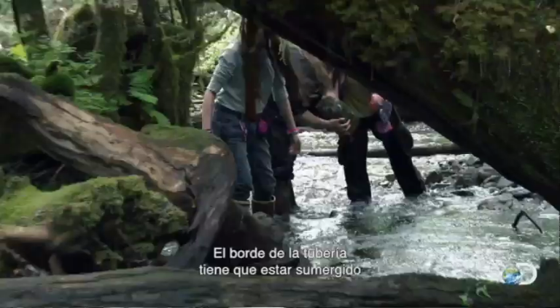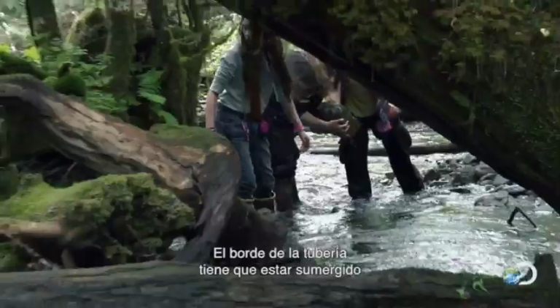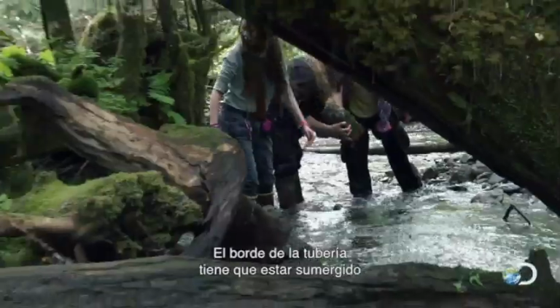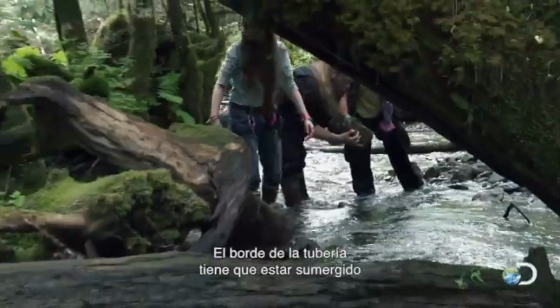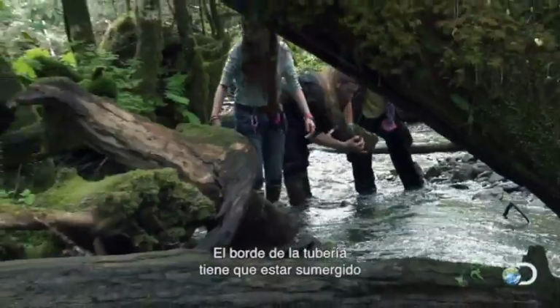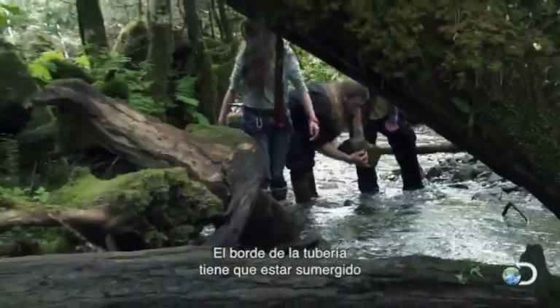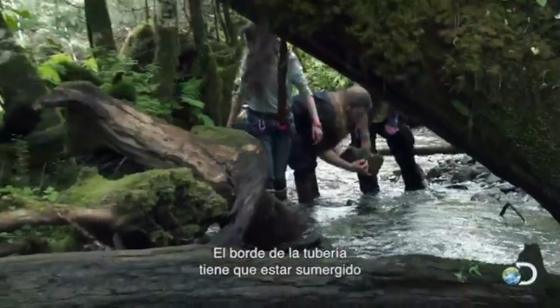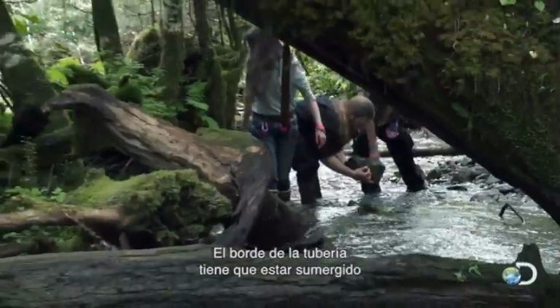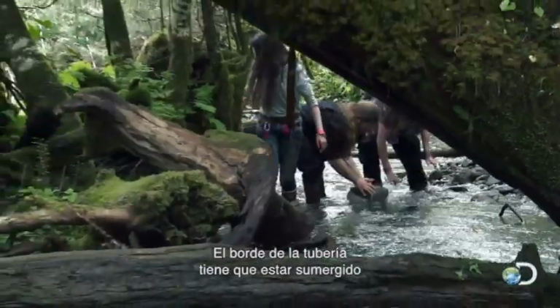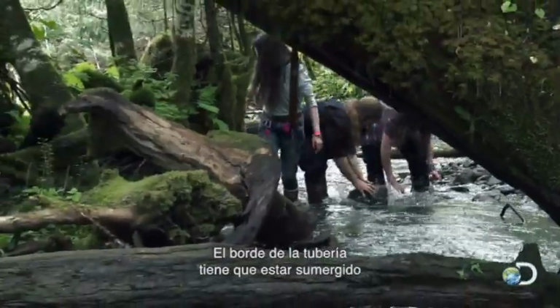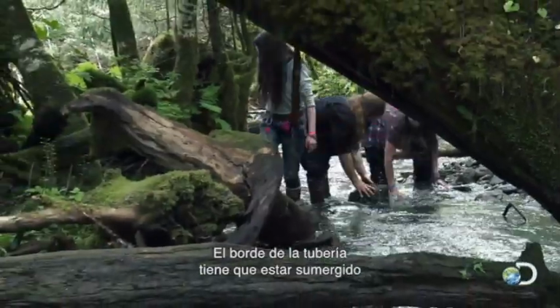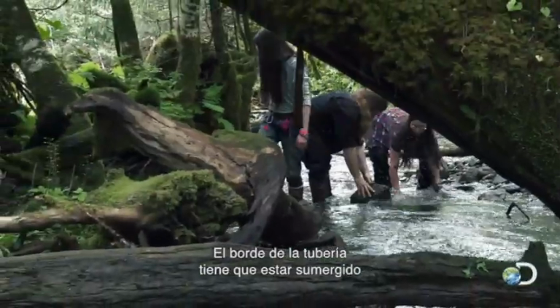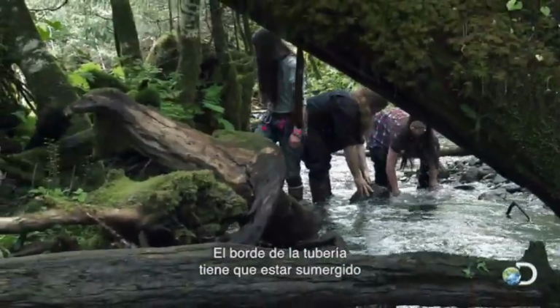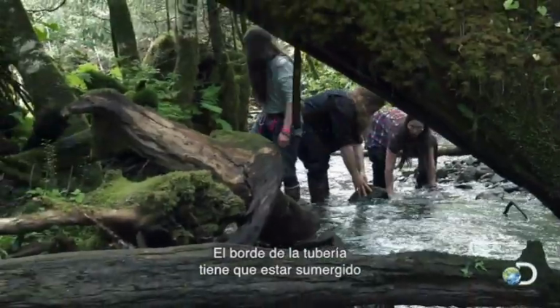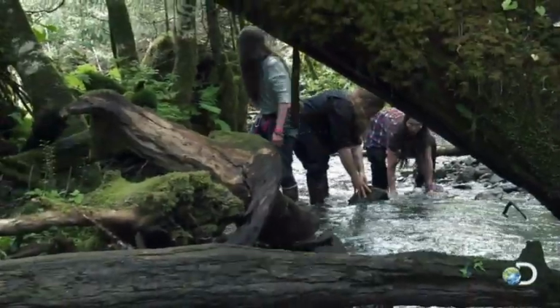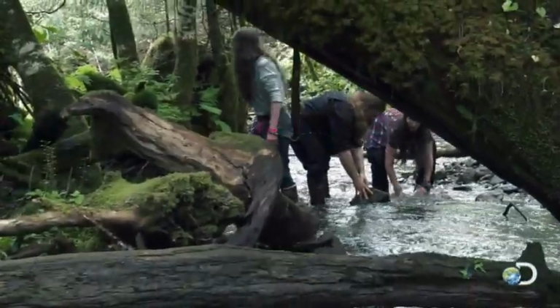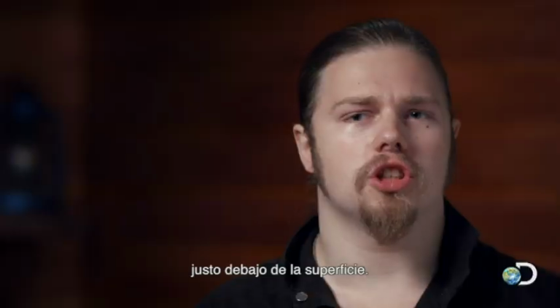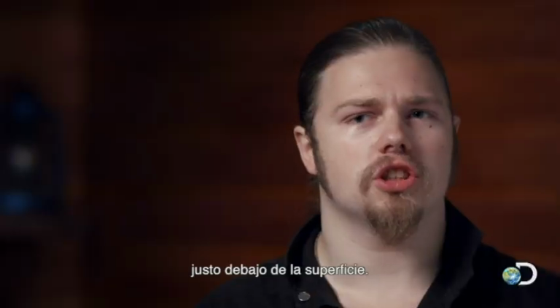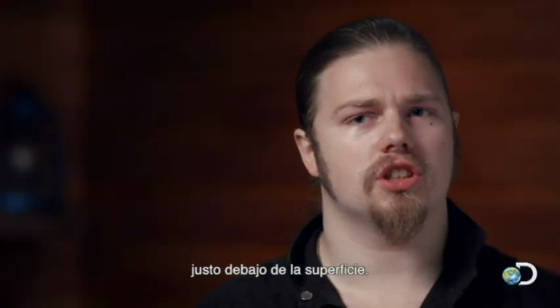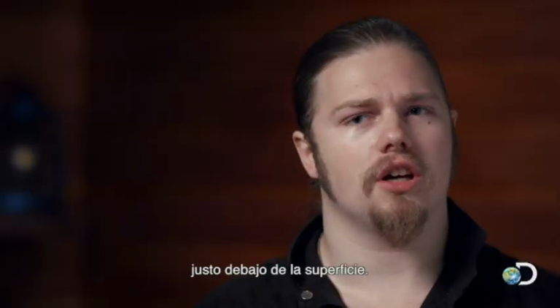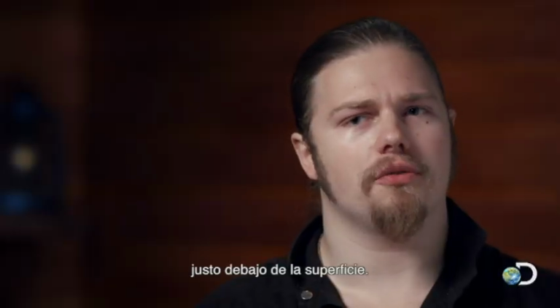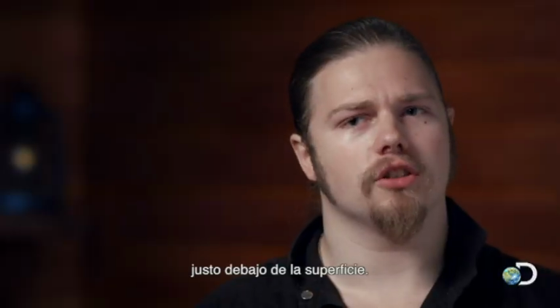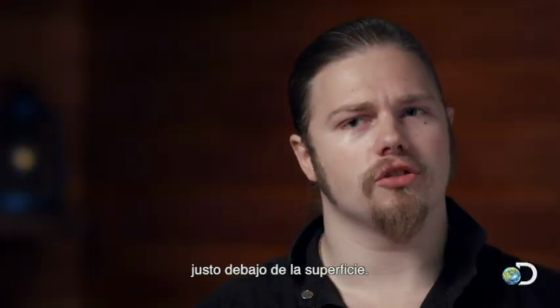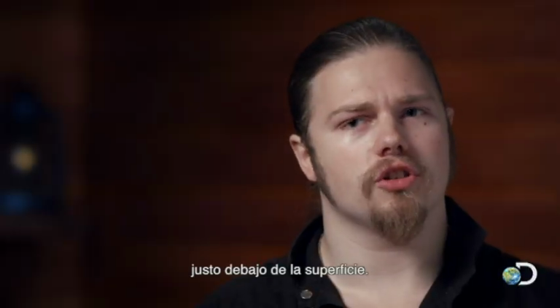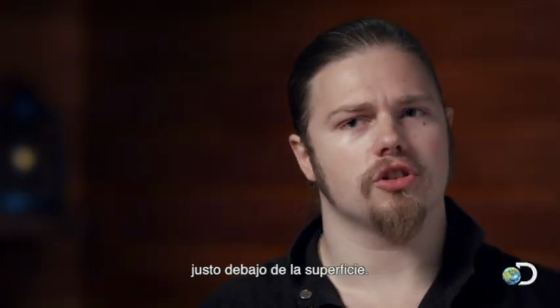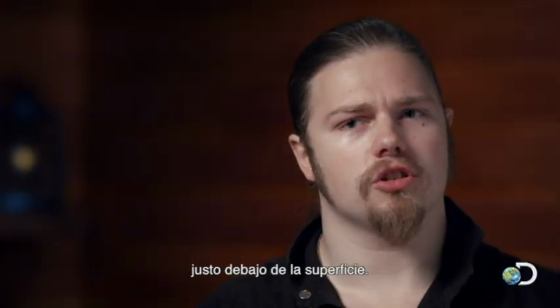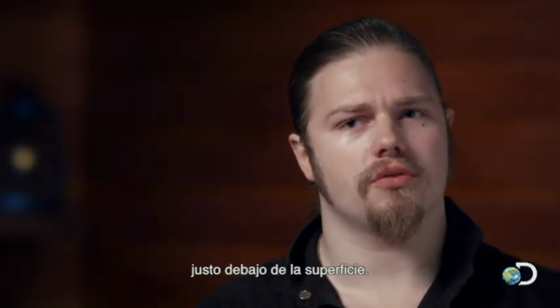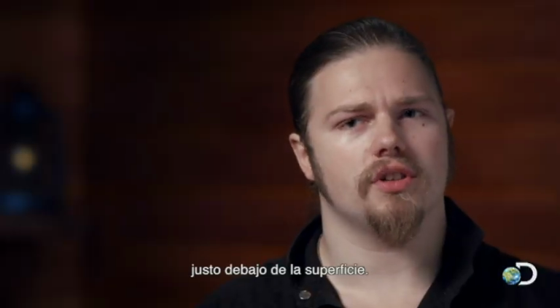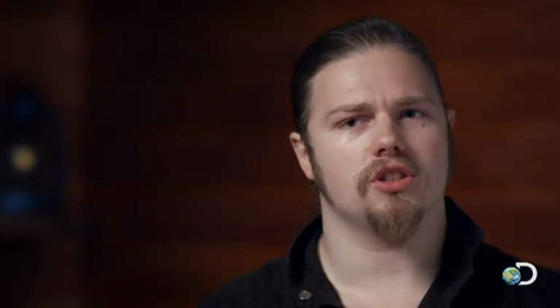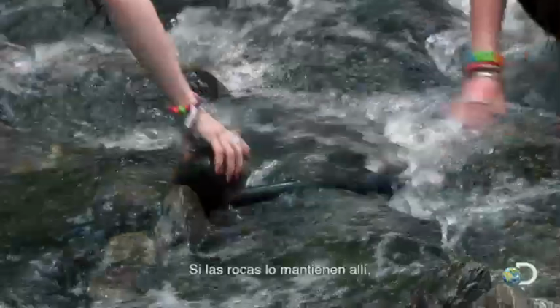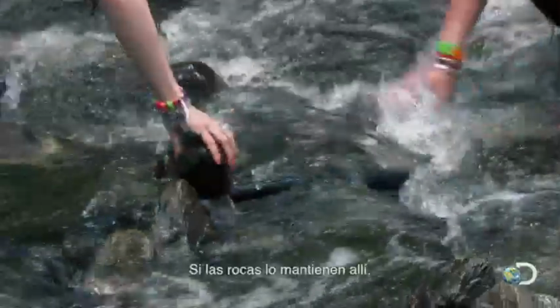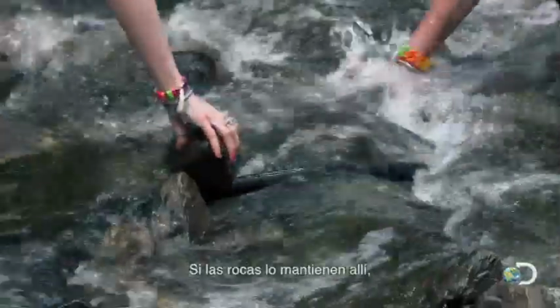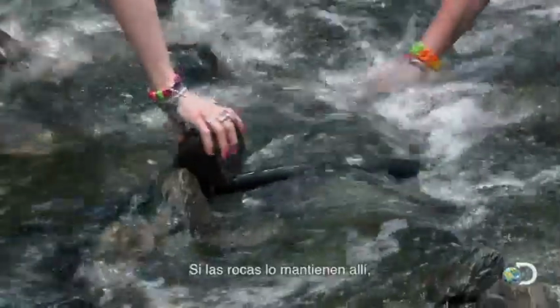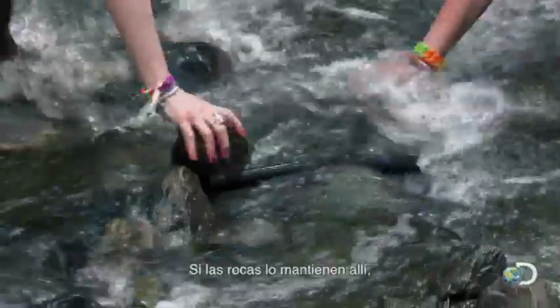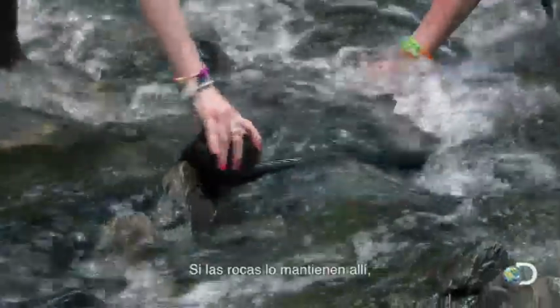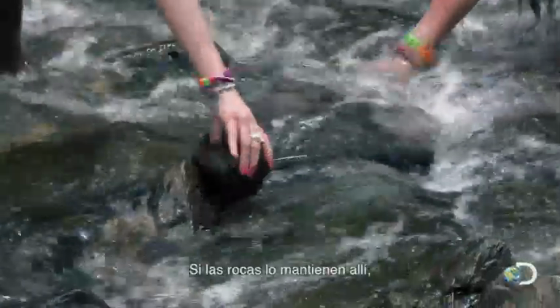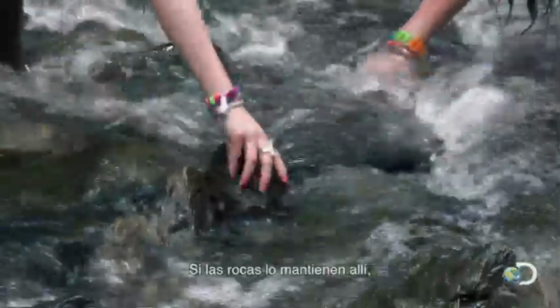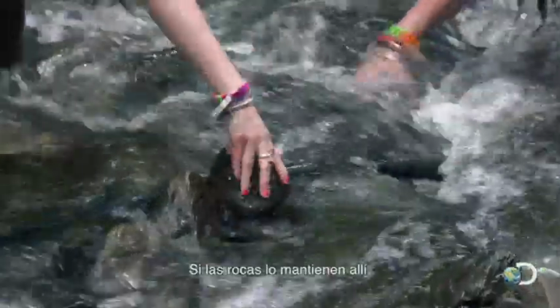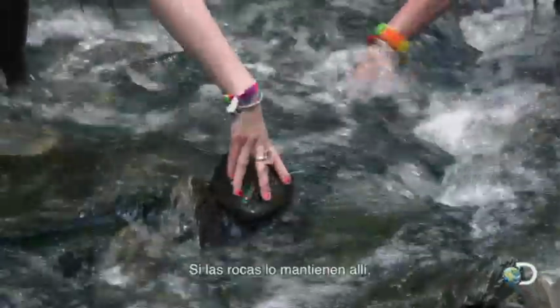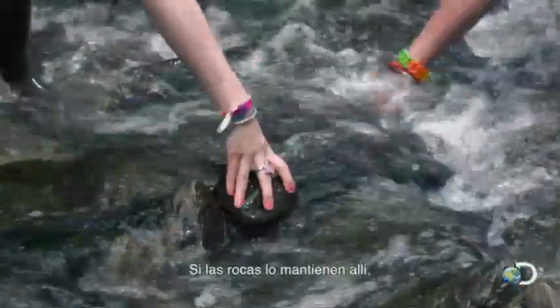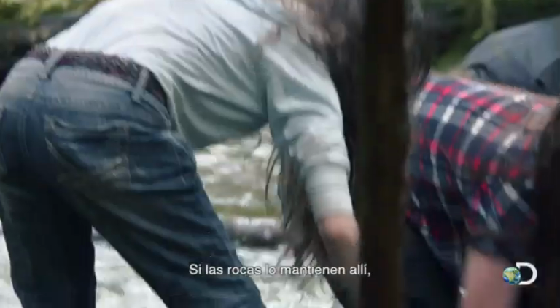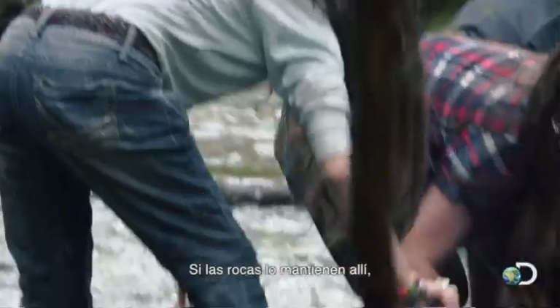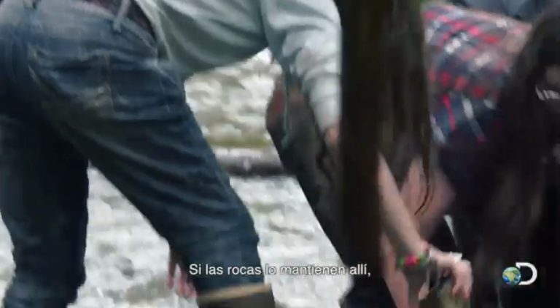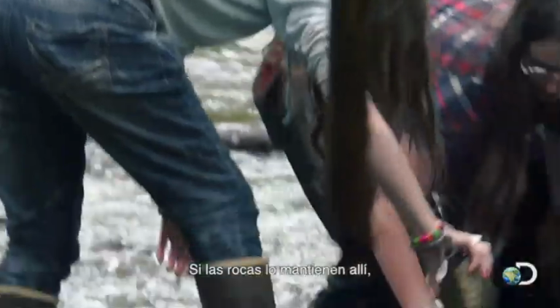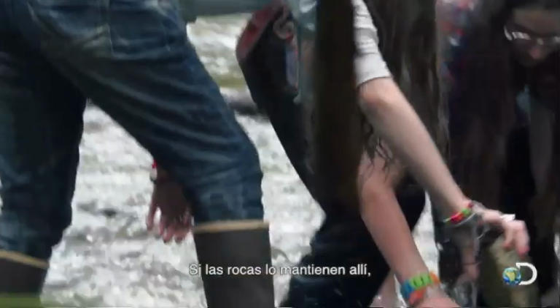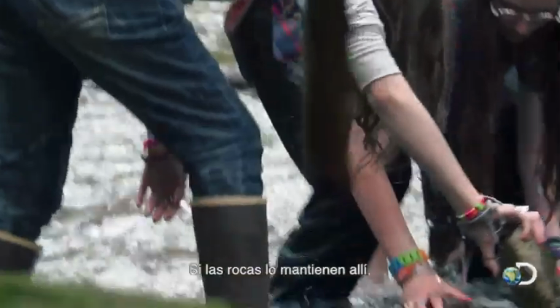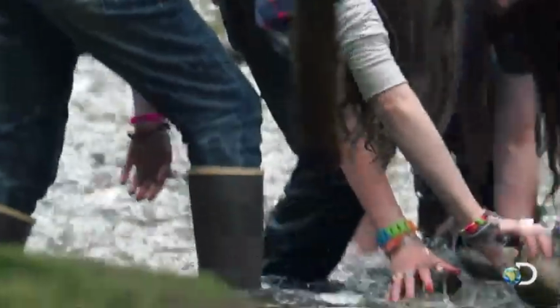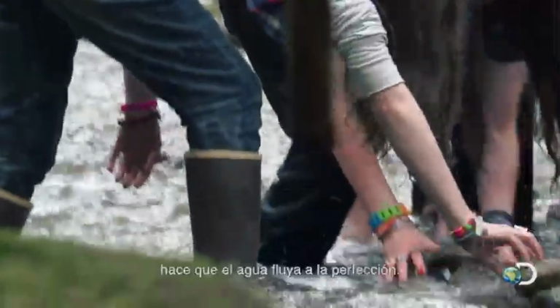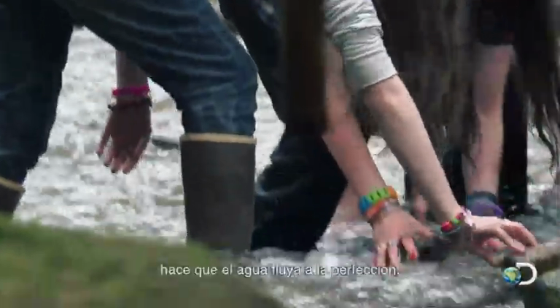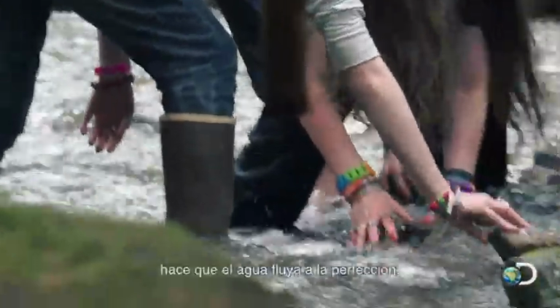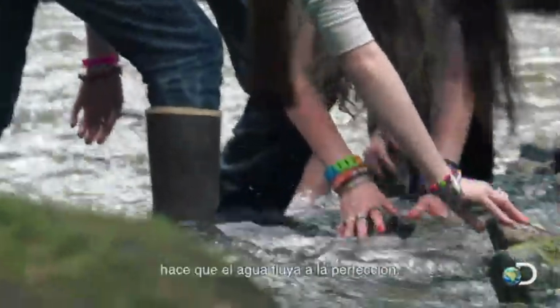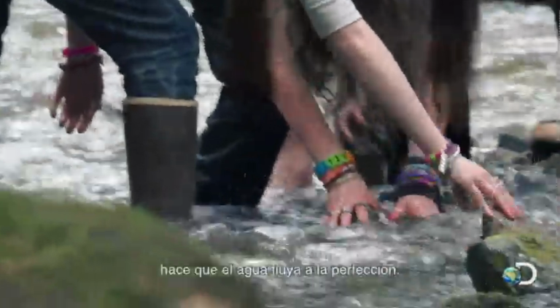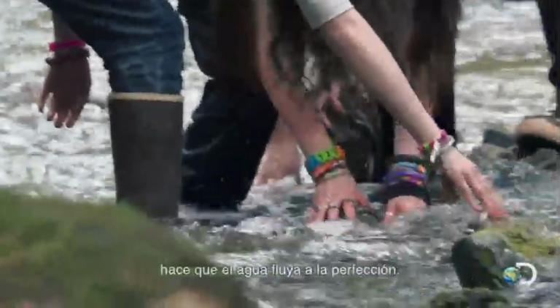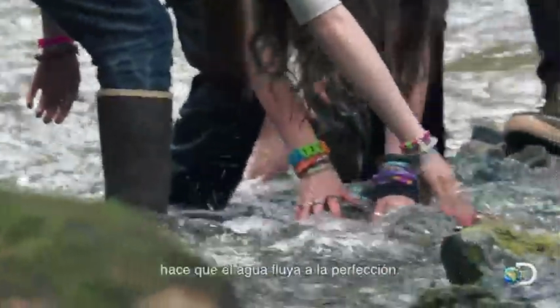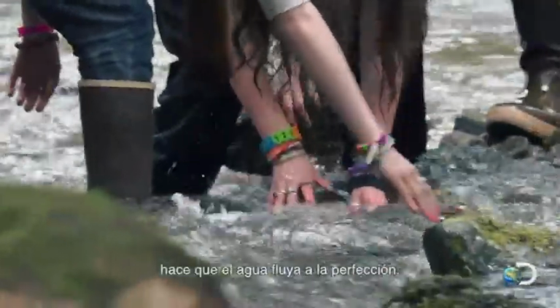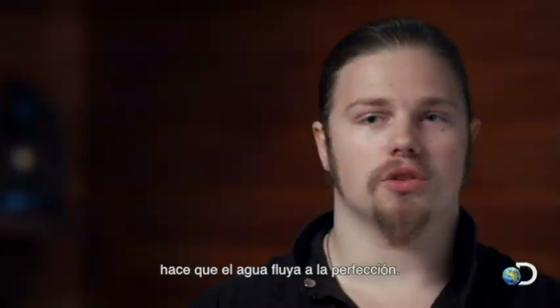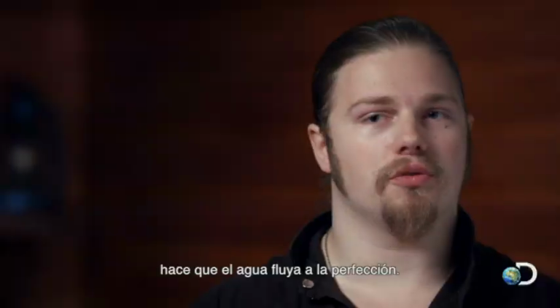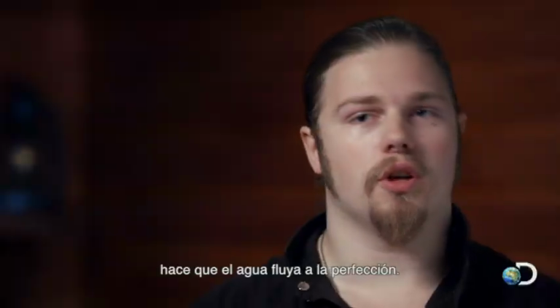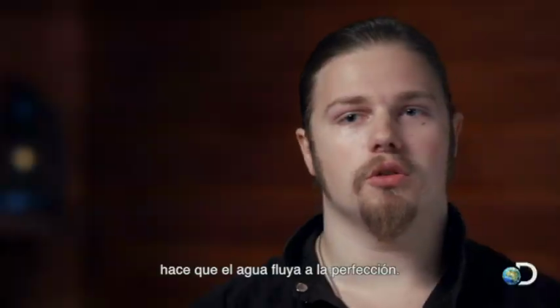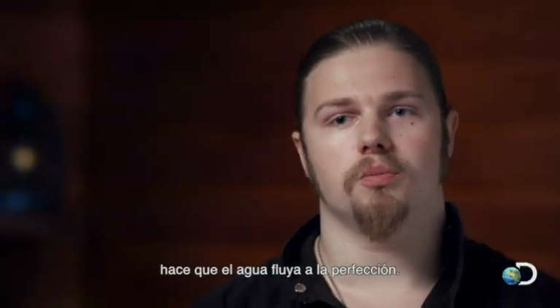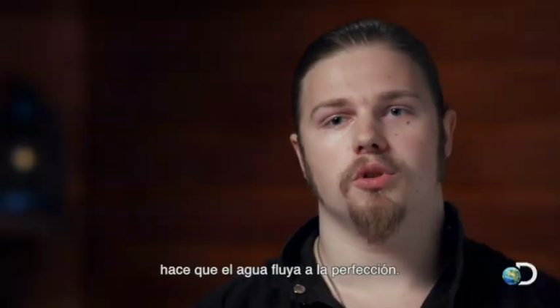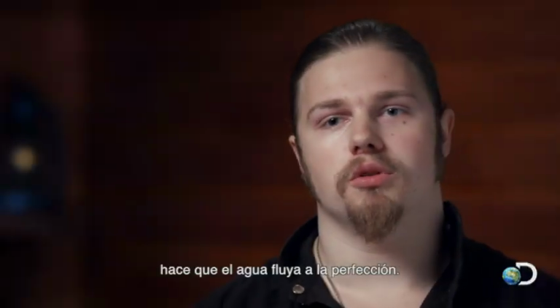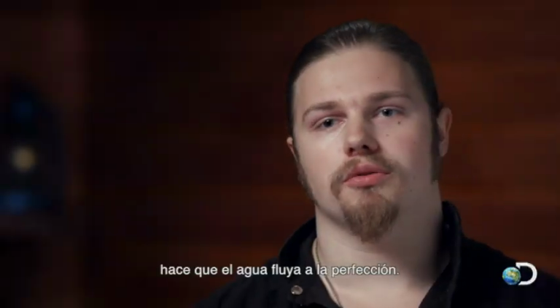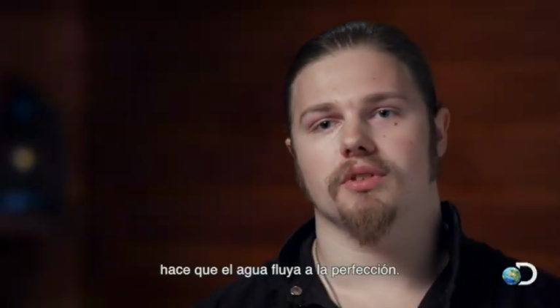The end of the pipe needs to be submerged just enough under the surface. If the rocks keep it right there, it makes it where the water flows beautifully.